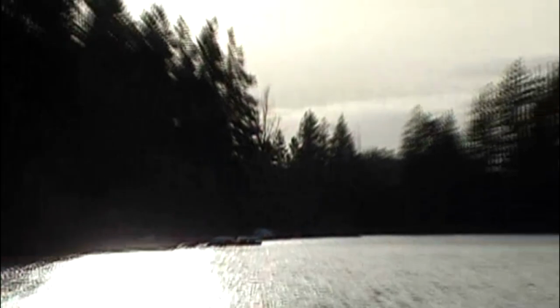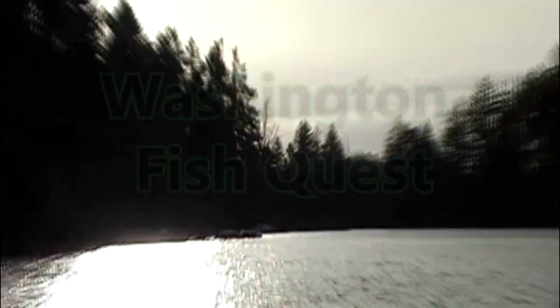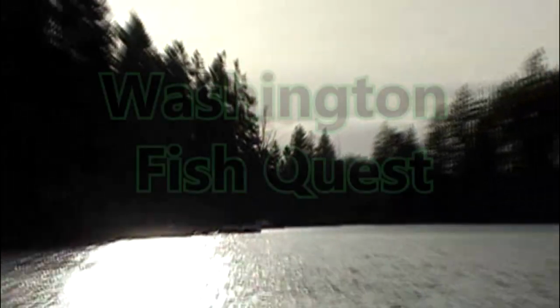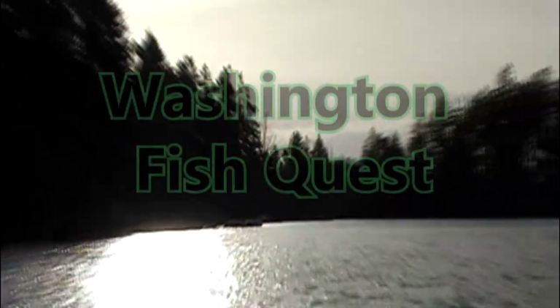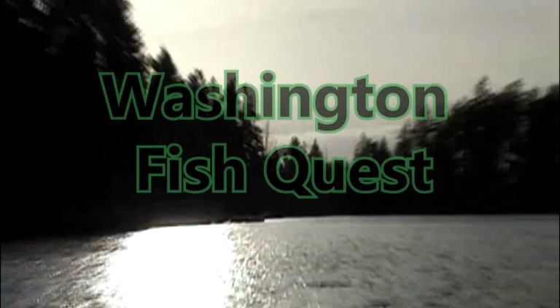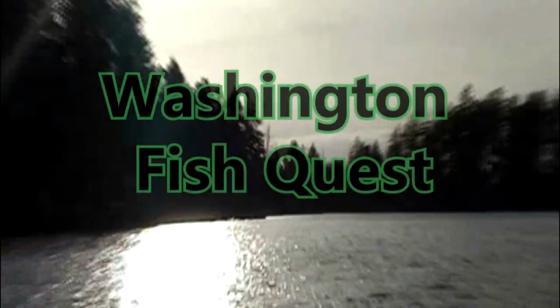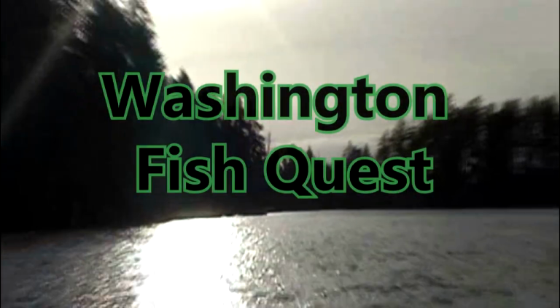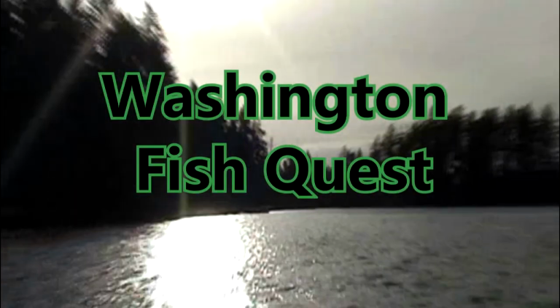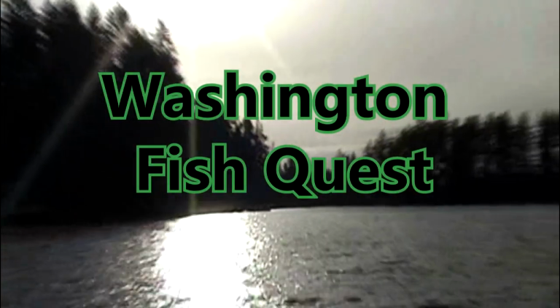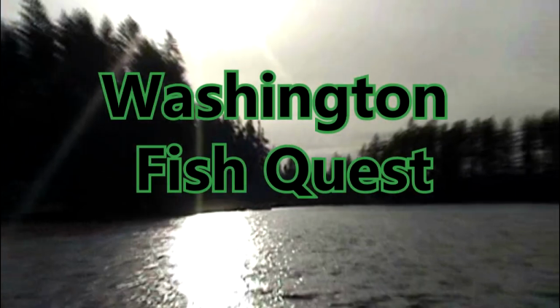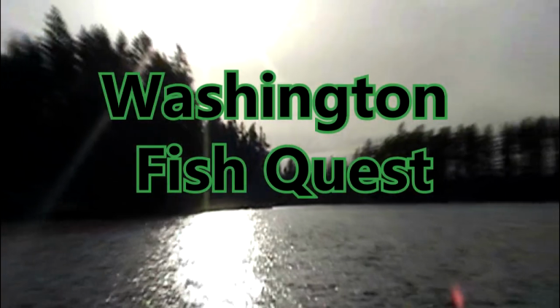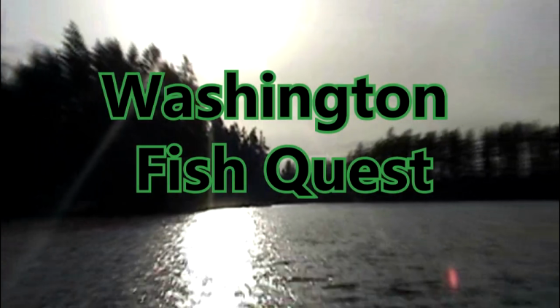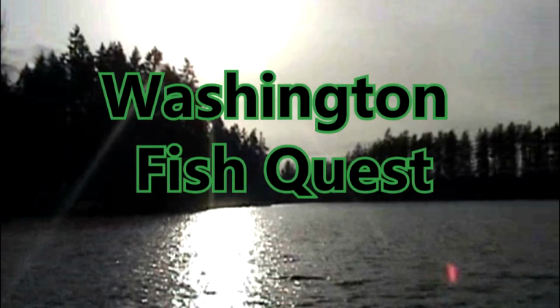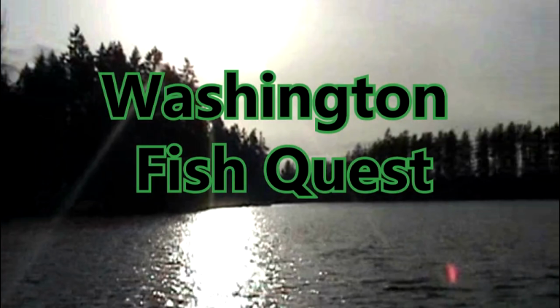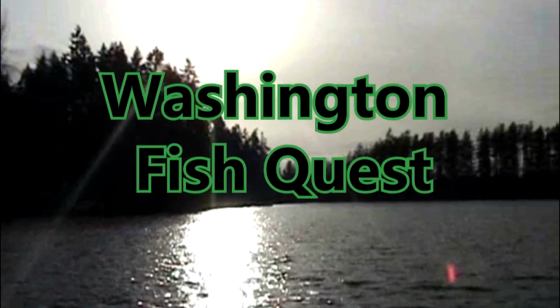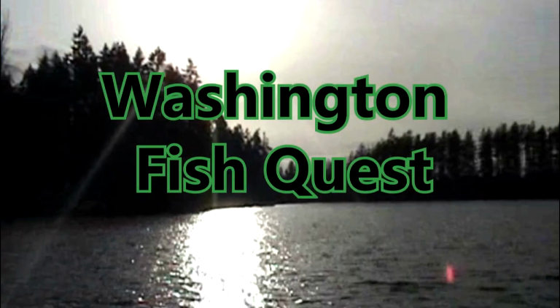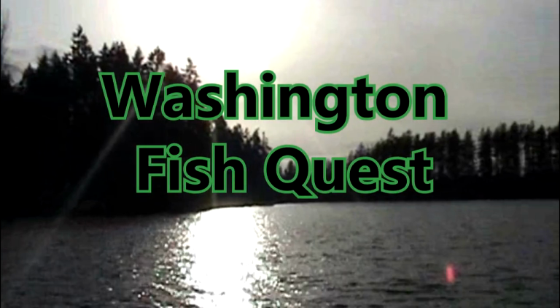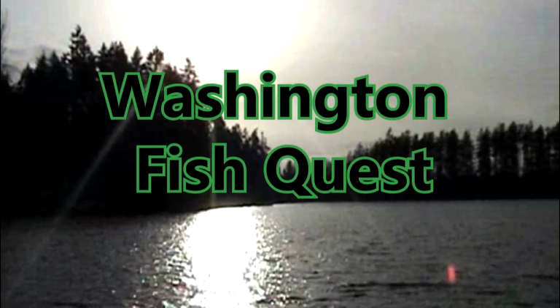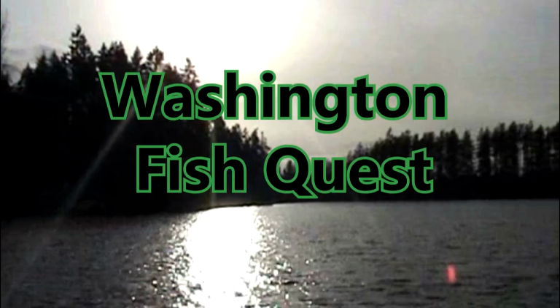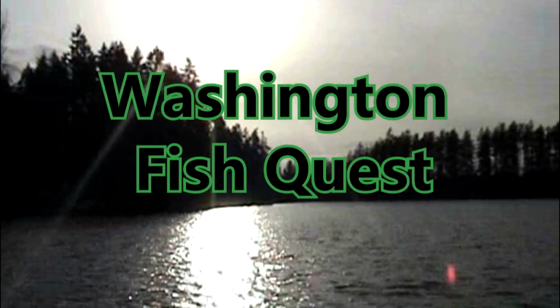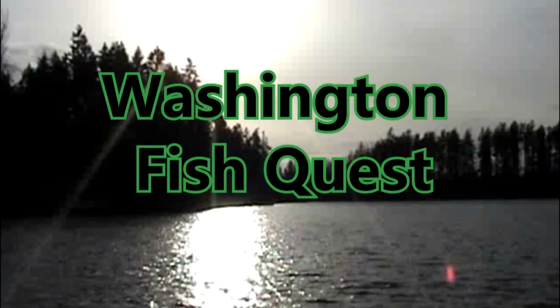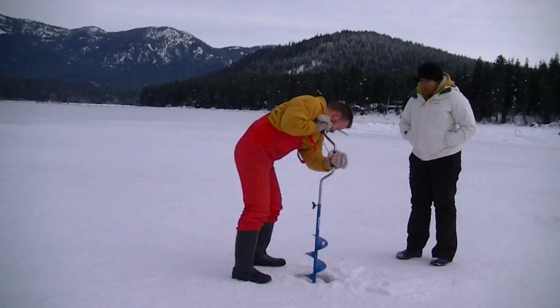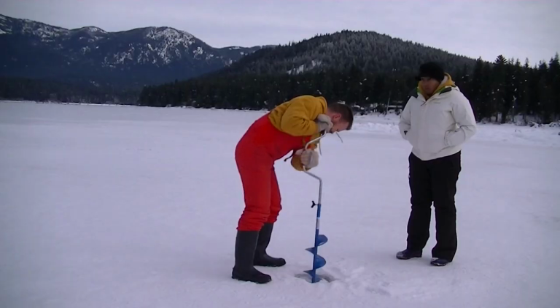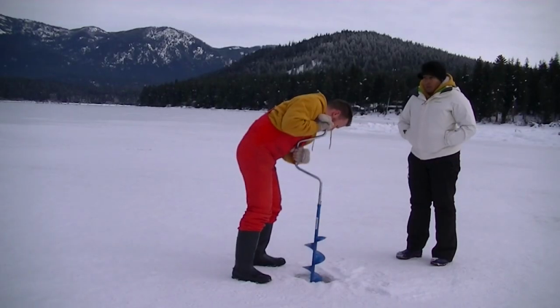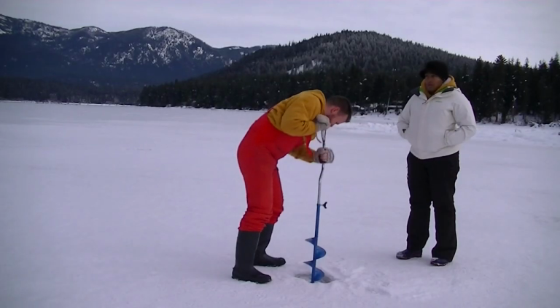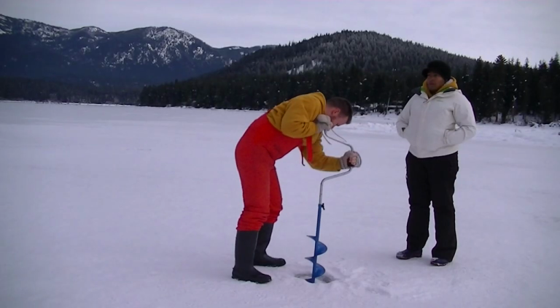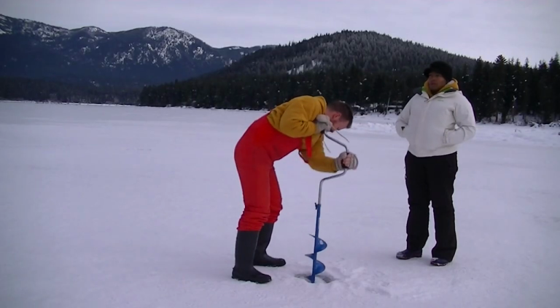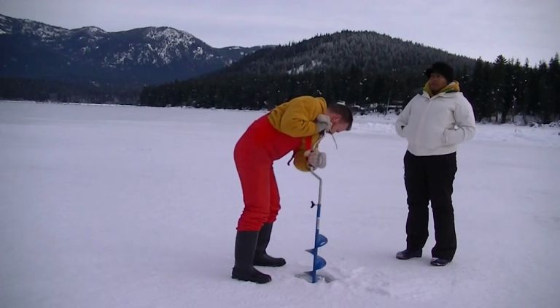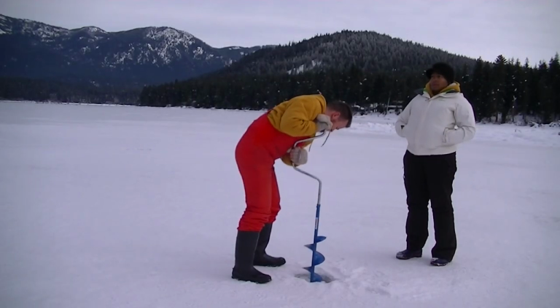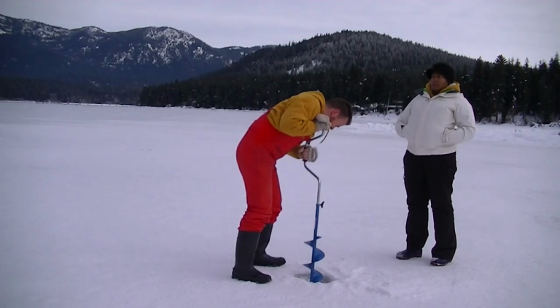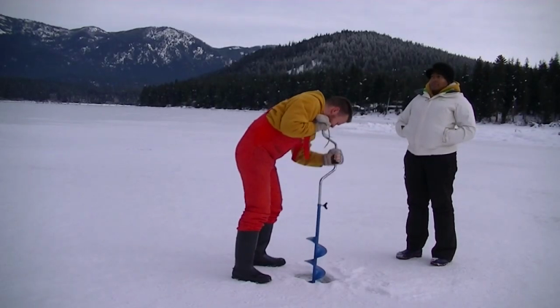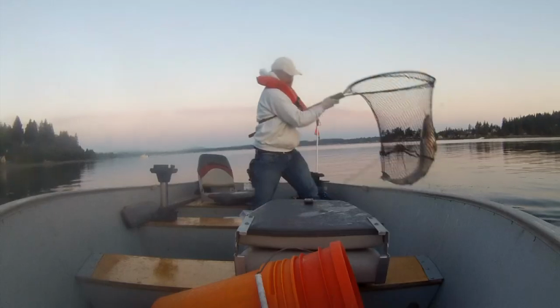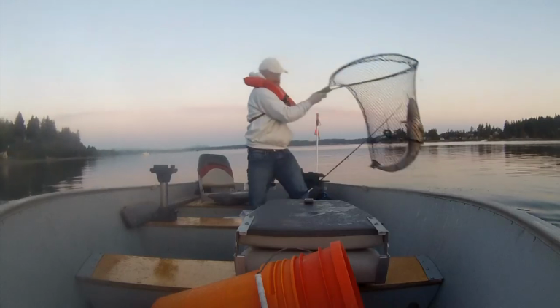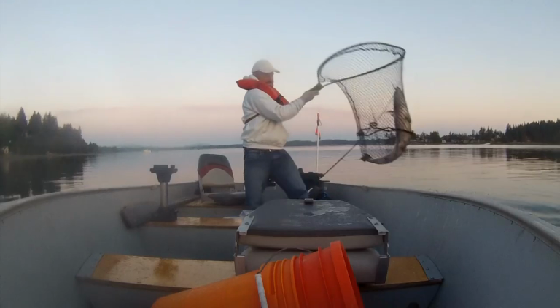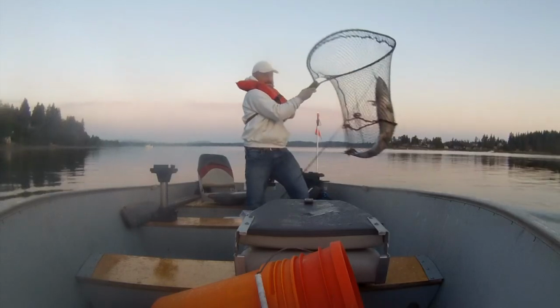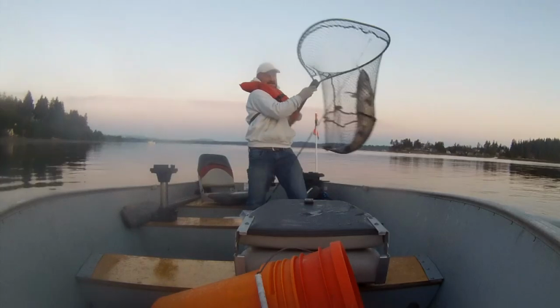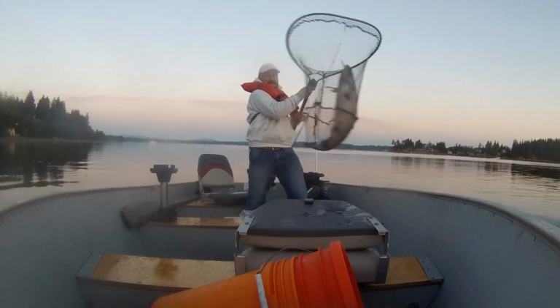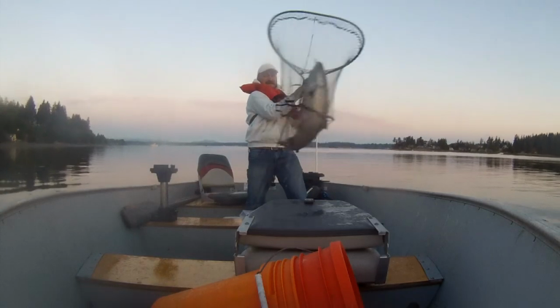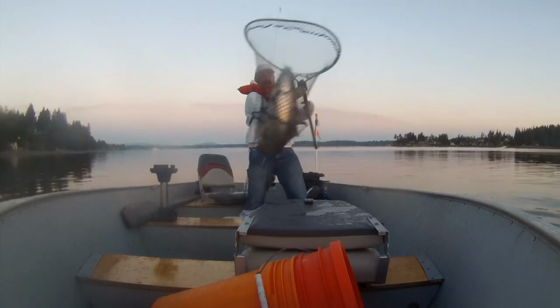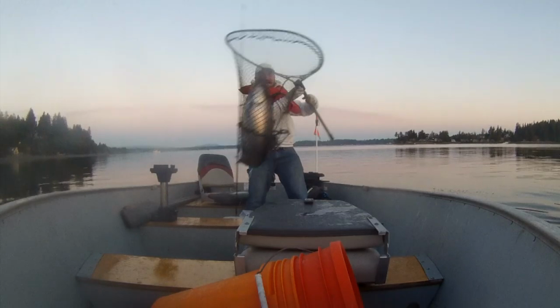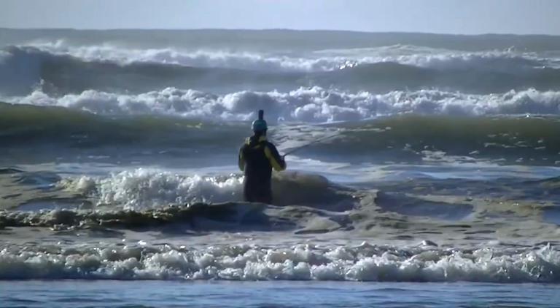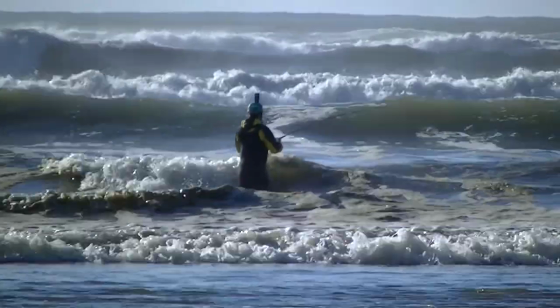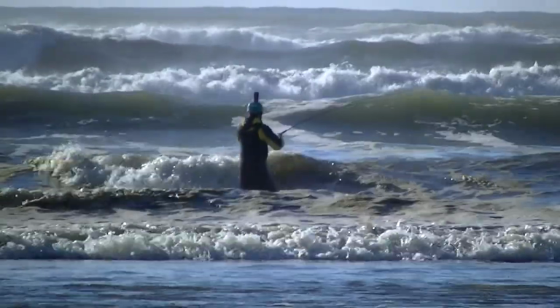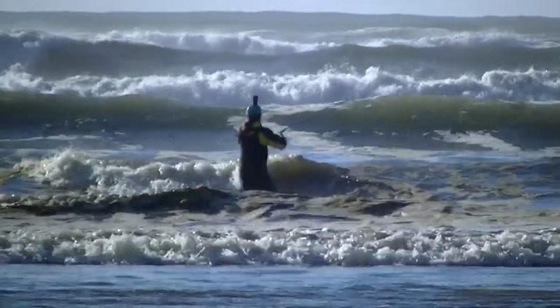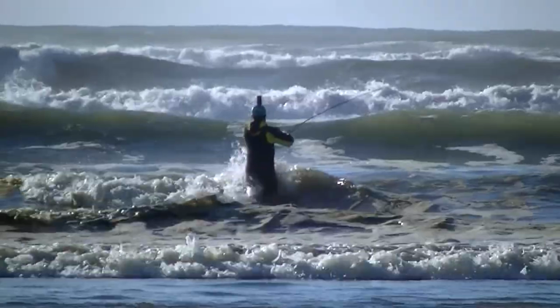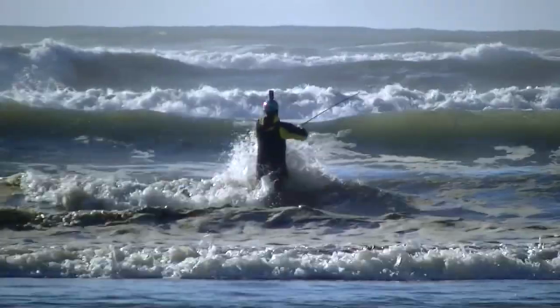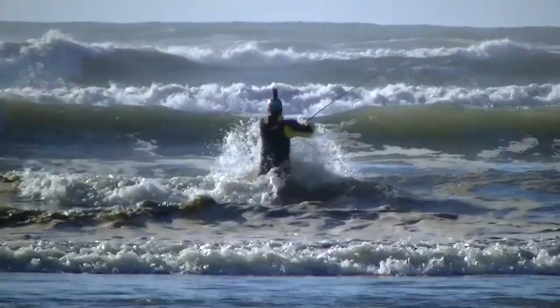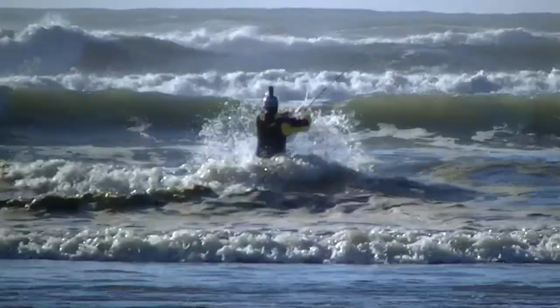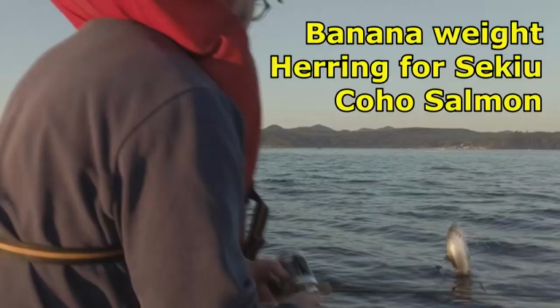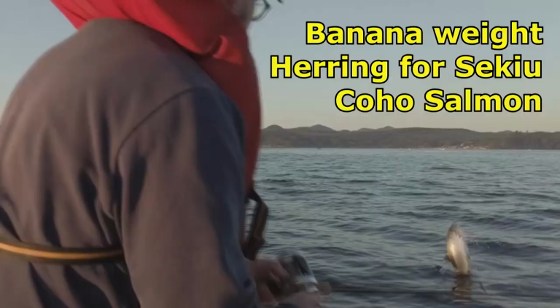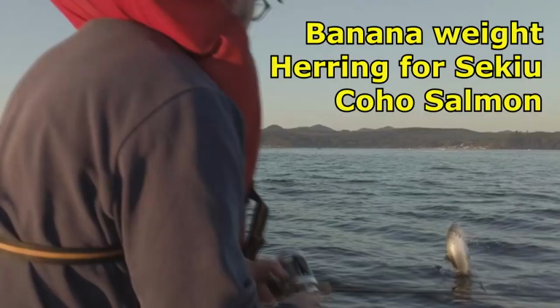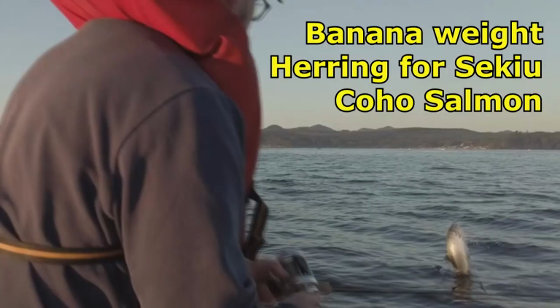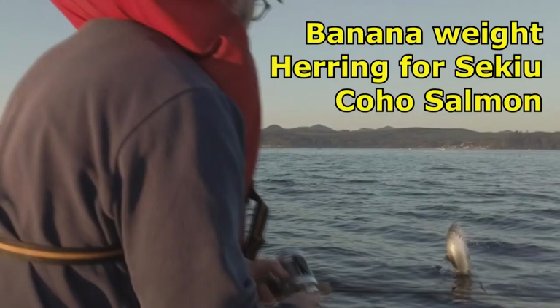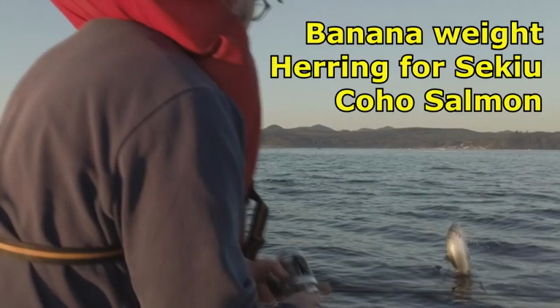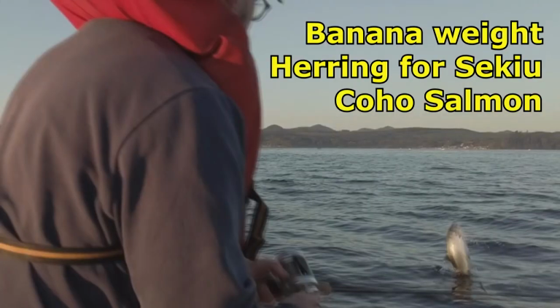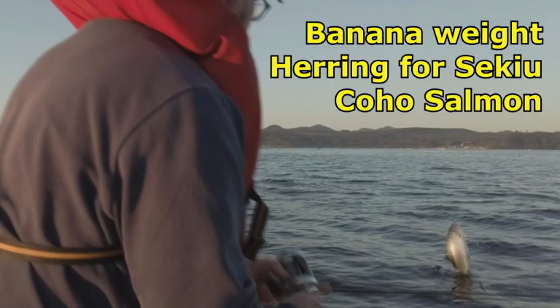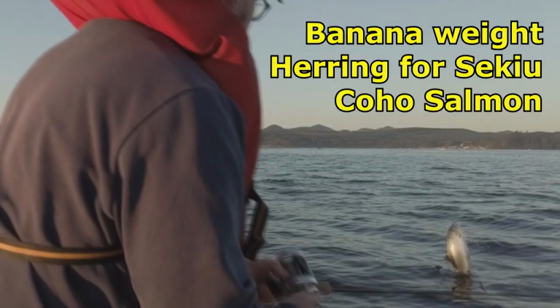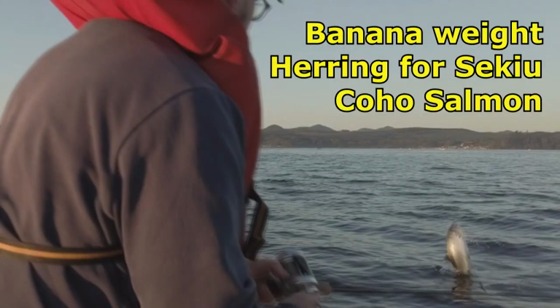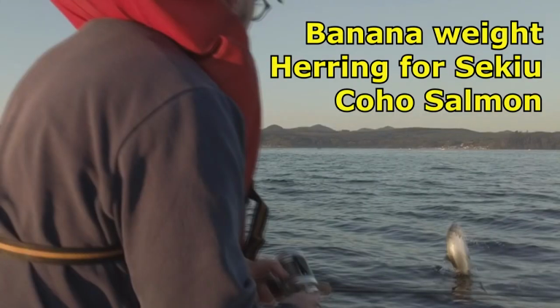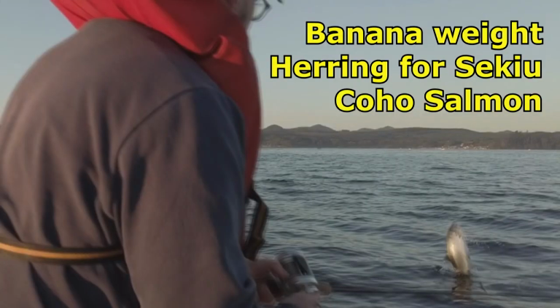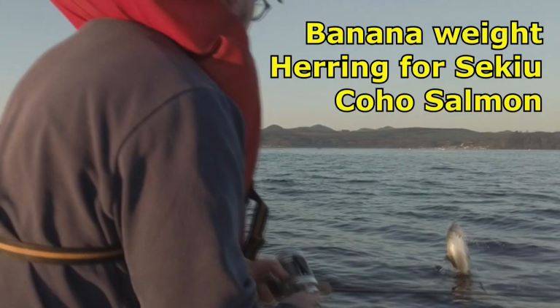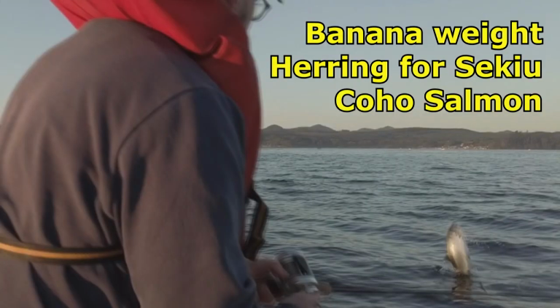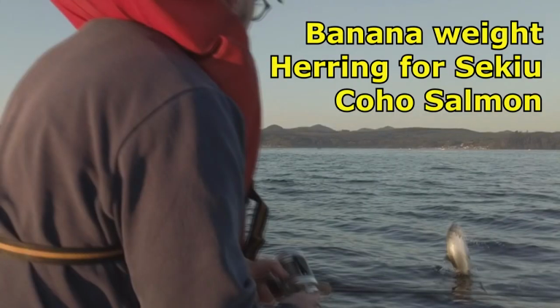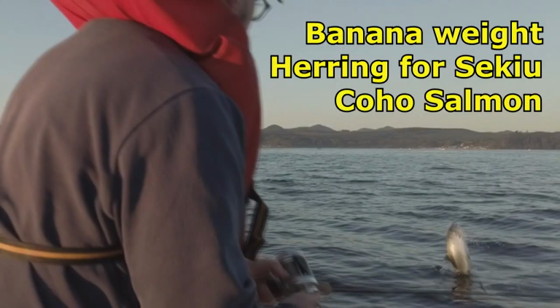It's time for Washington Fish Quest. This episode is trolling a banana weight herring for CQ Coho.